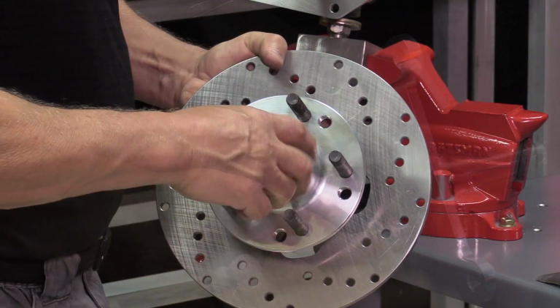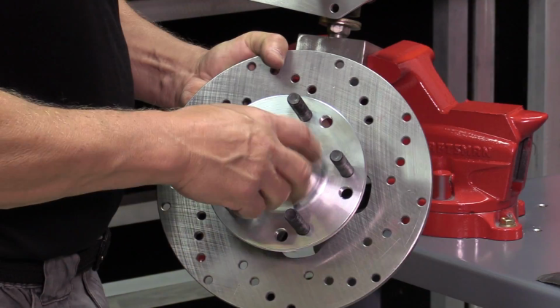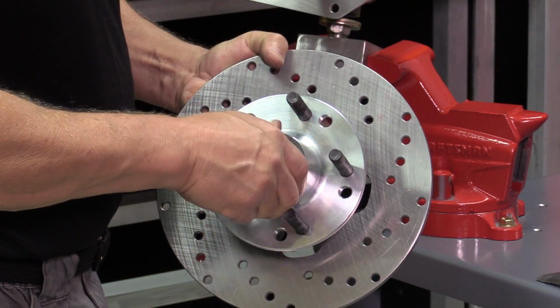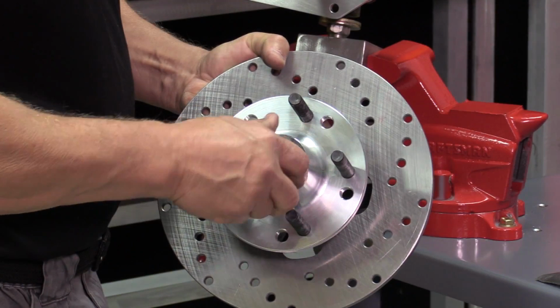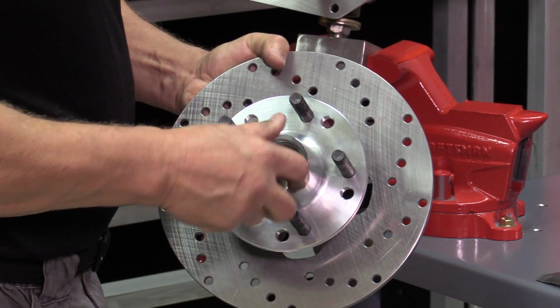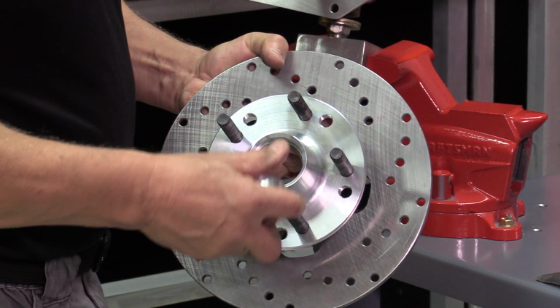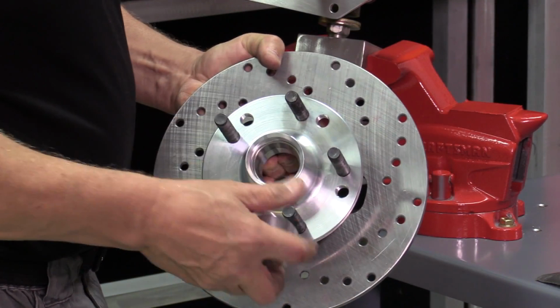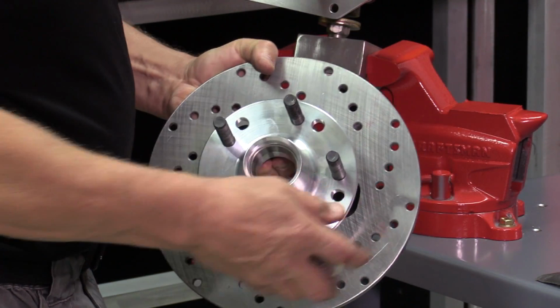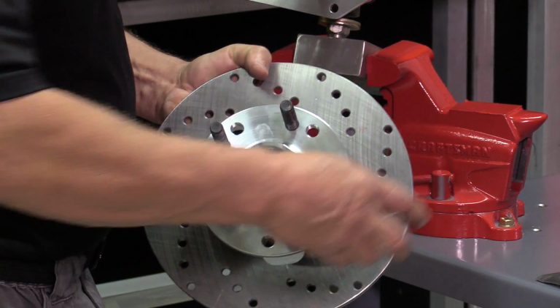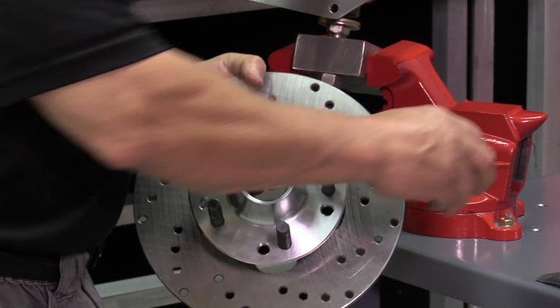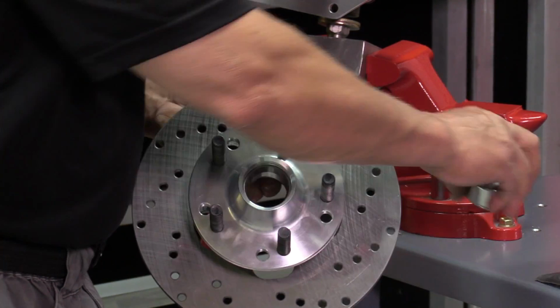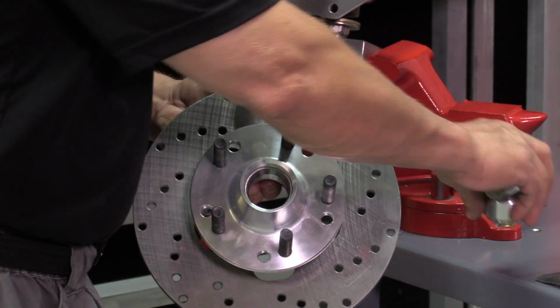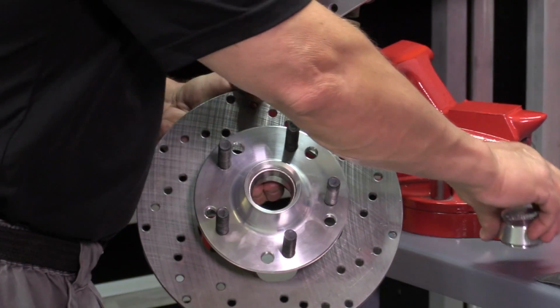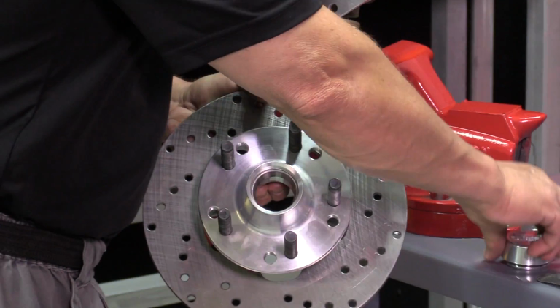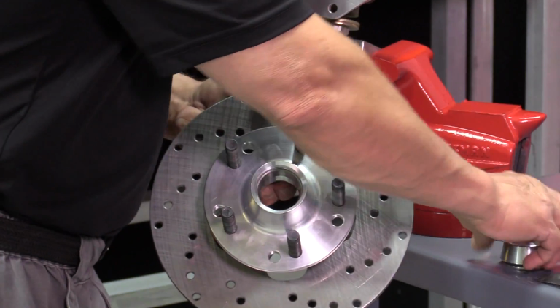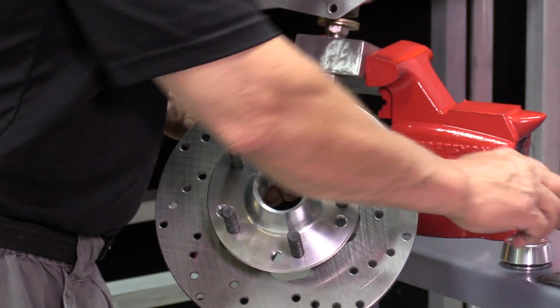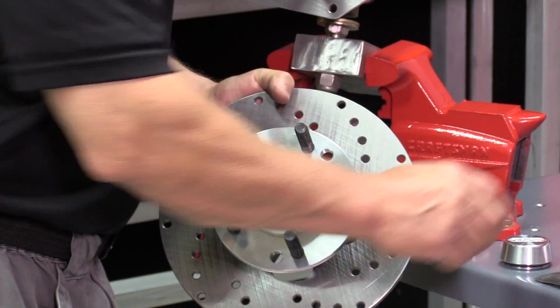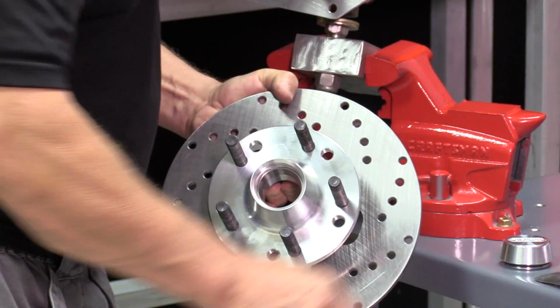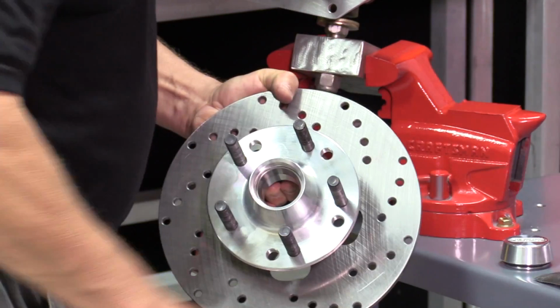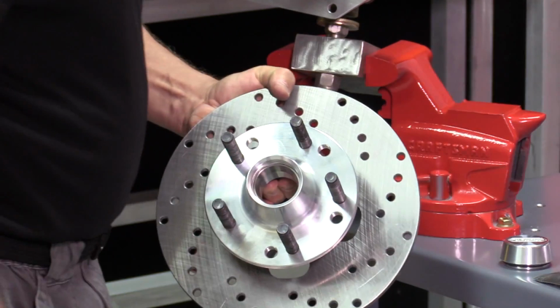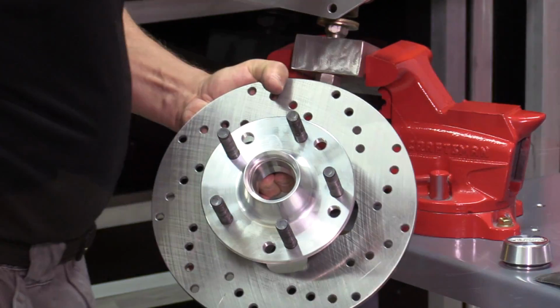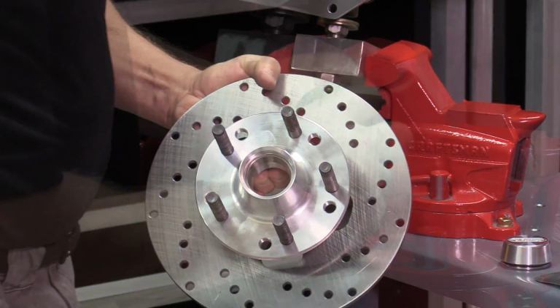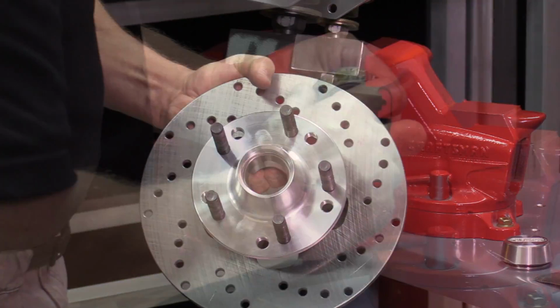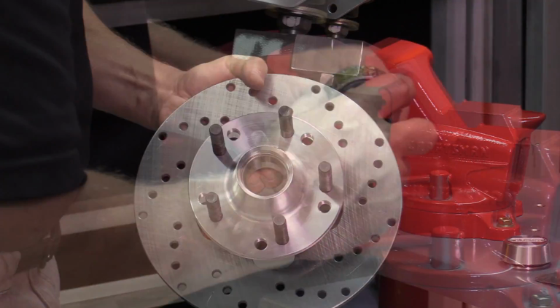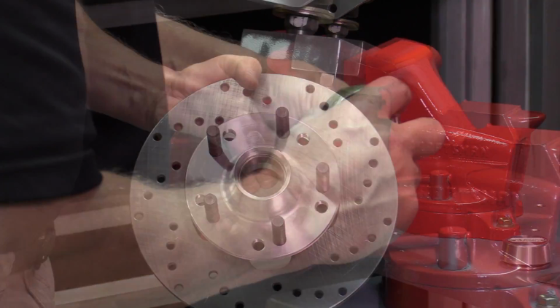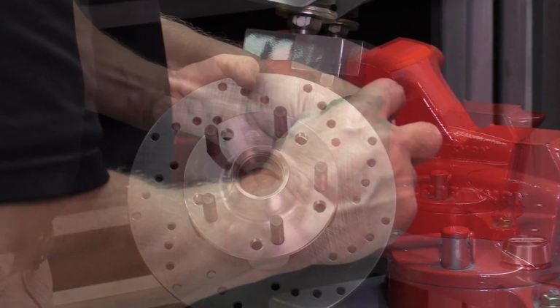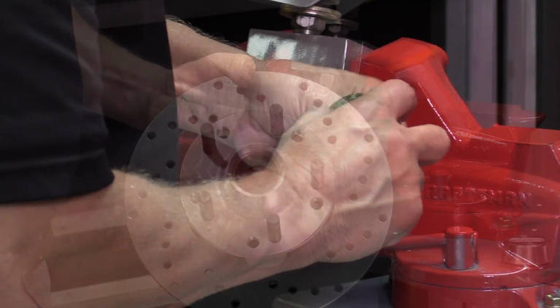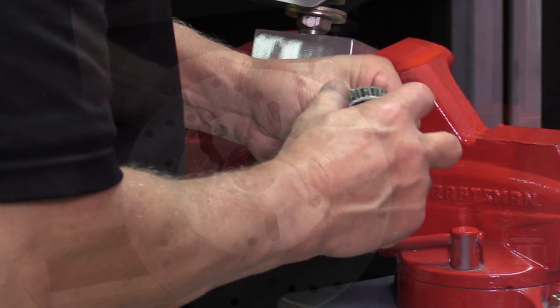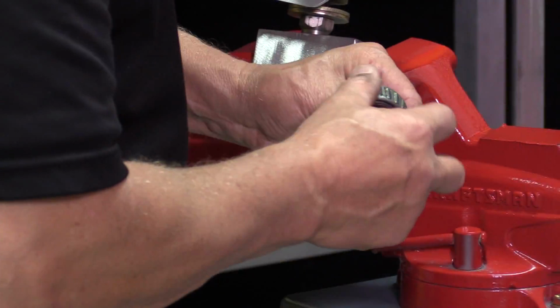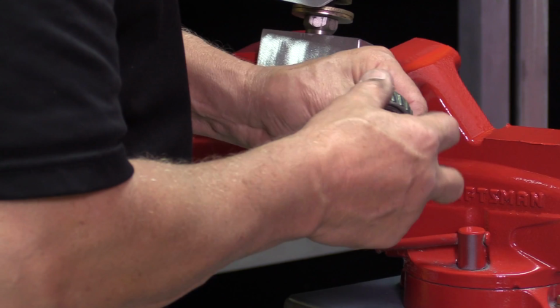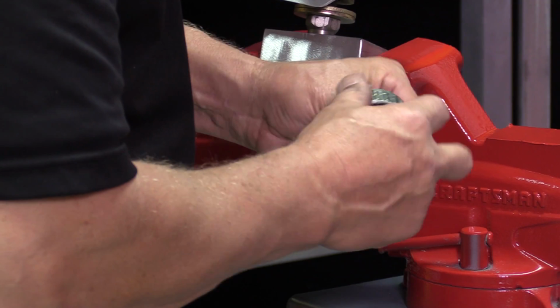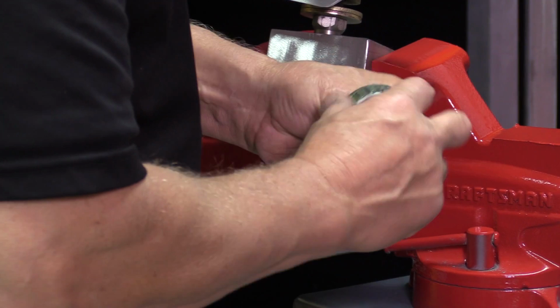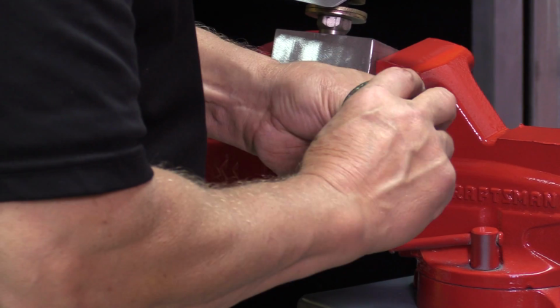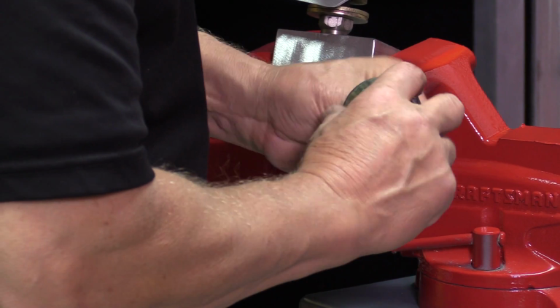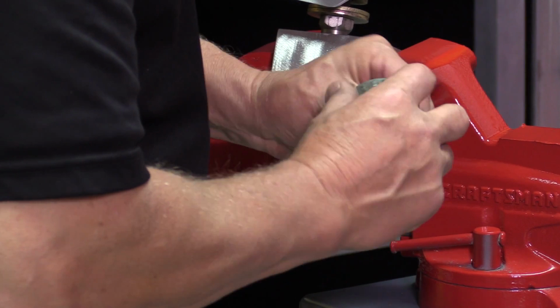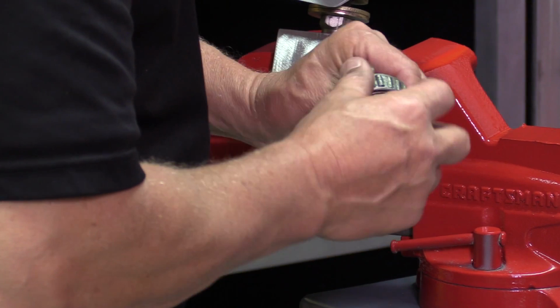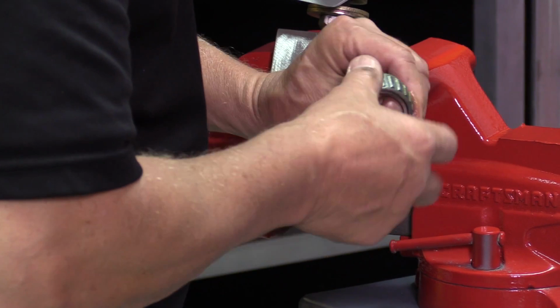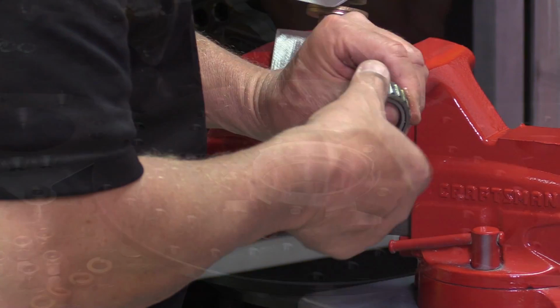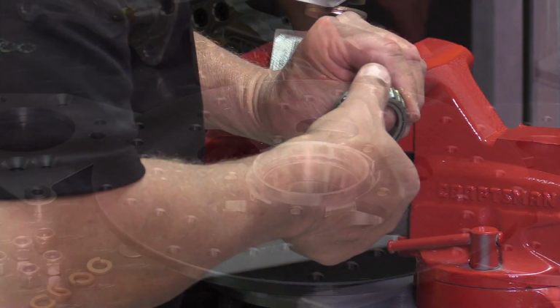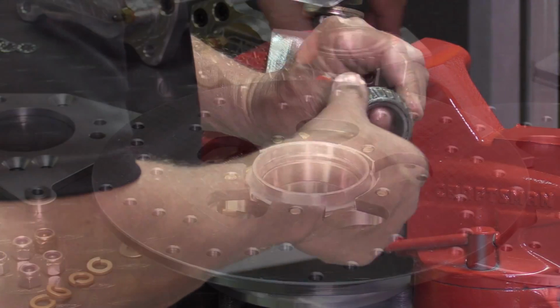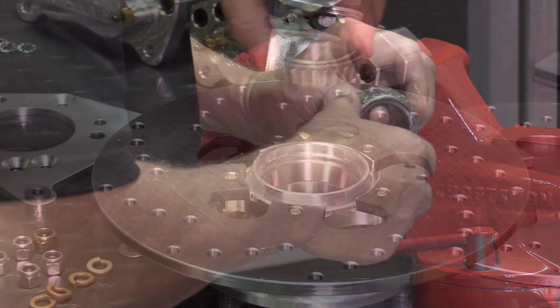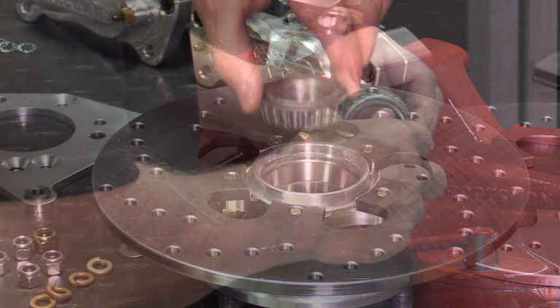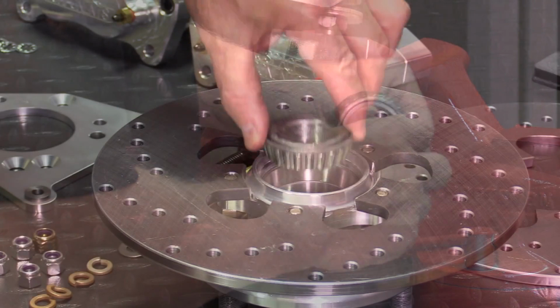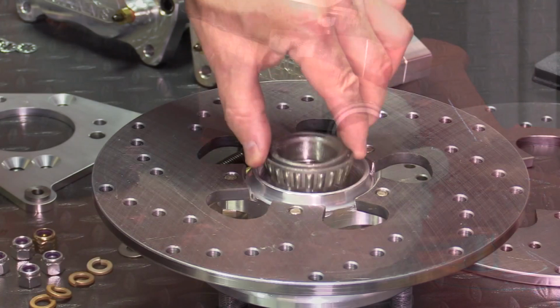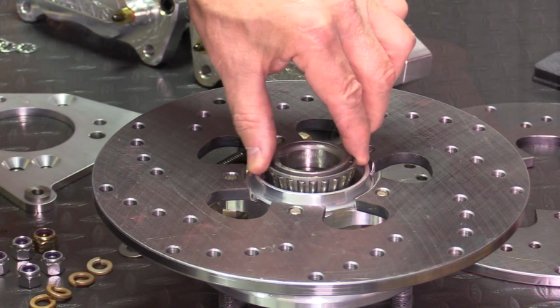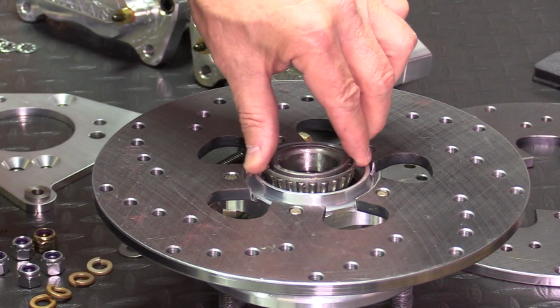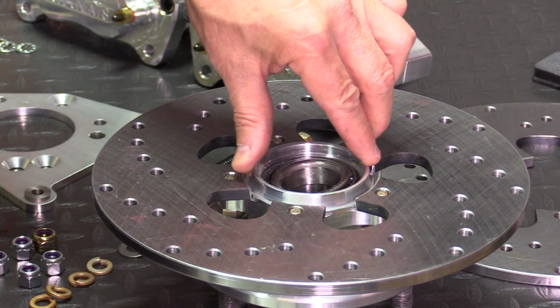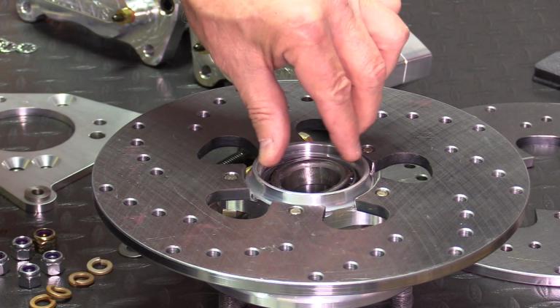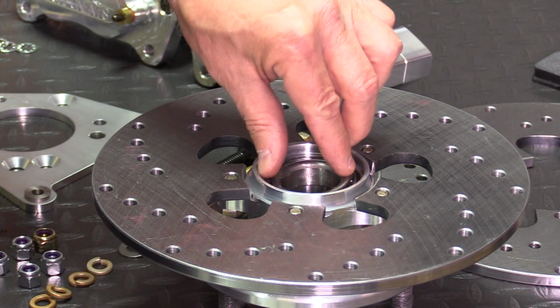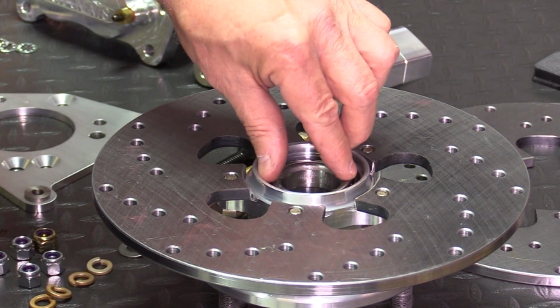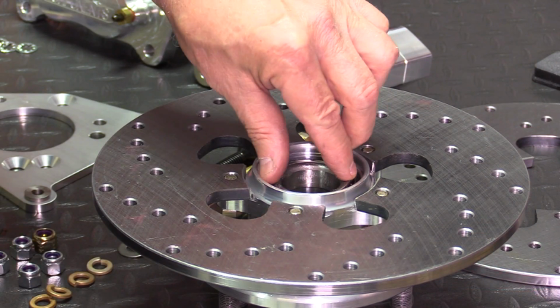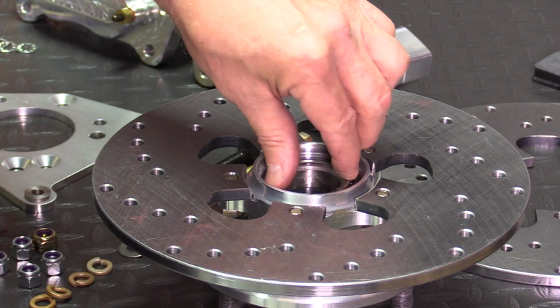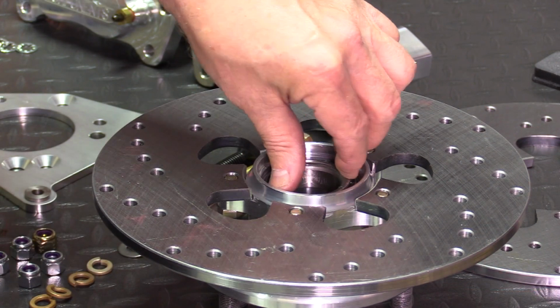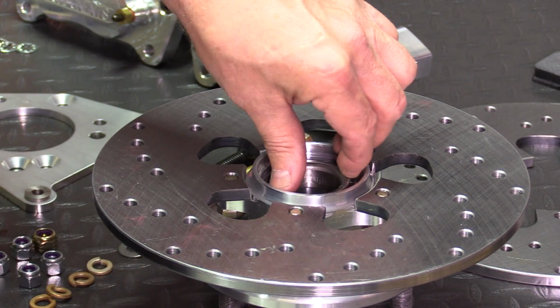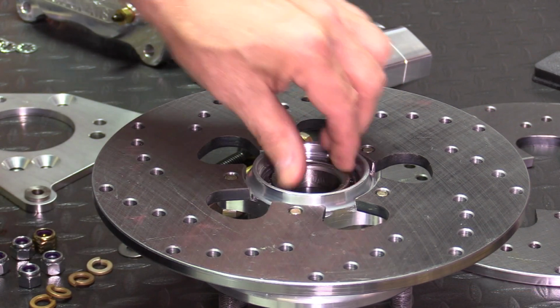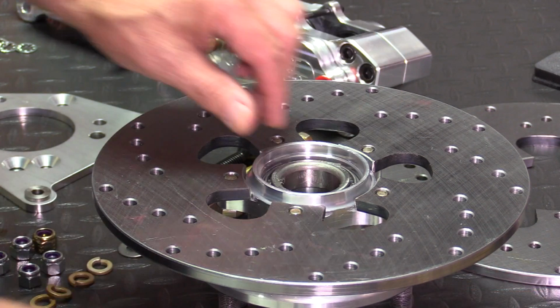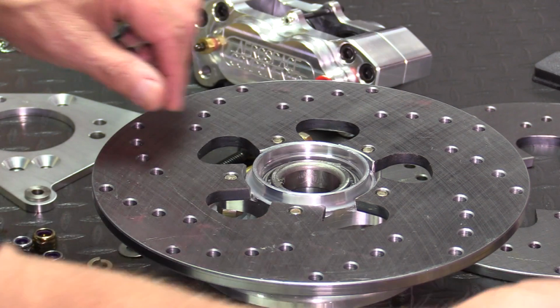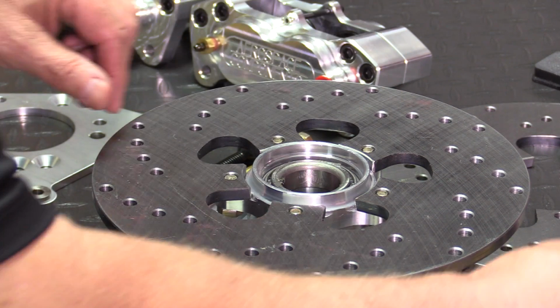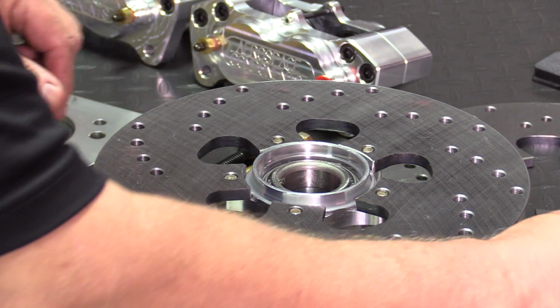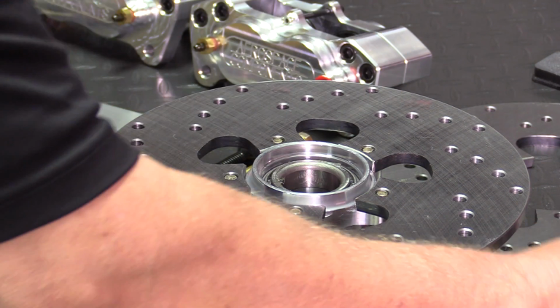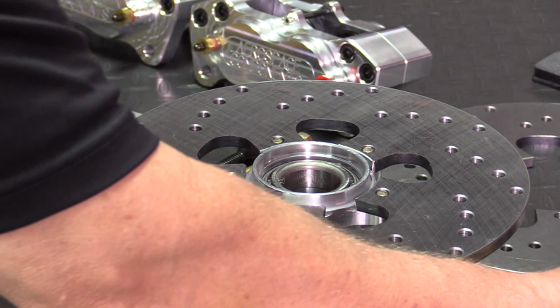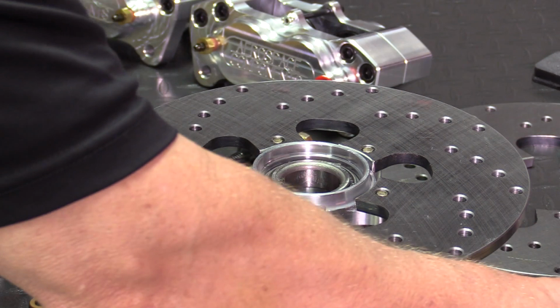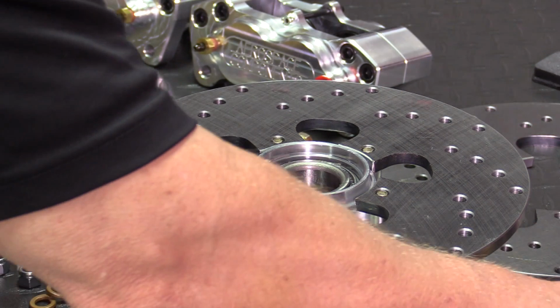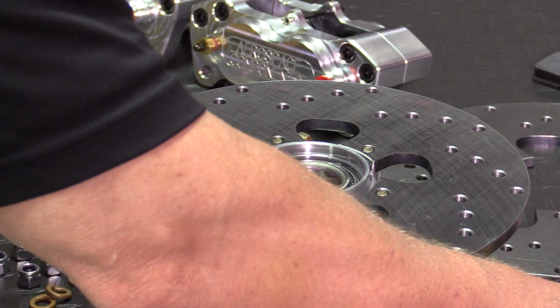Next, remove the screw-on nose cap. Grease the wheel bearings, then install the bearings and seals into the hubs.